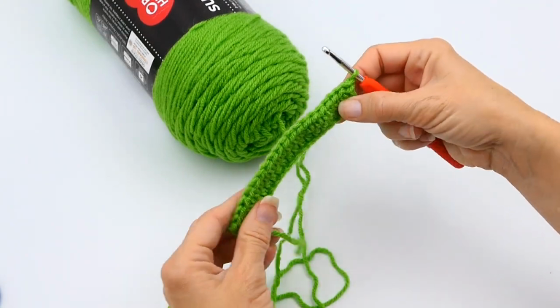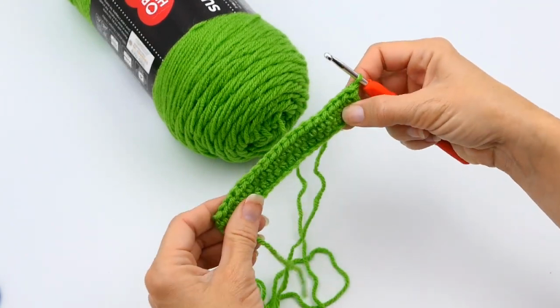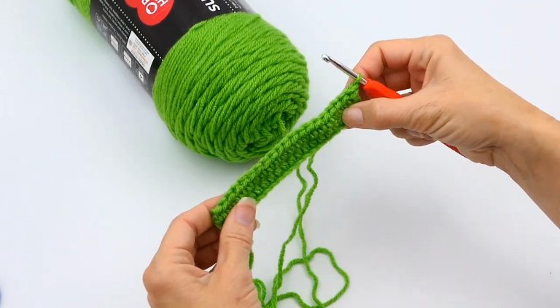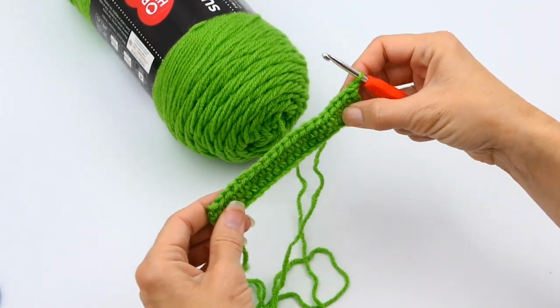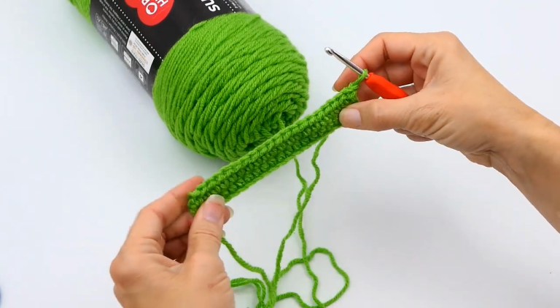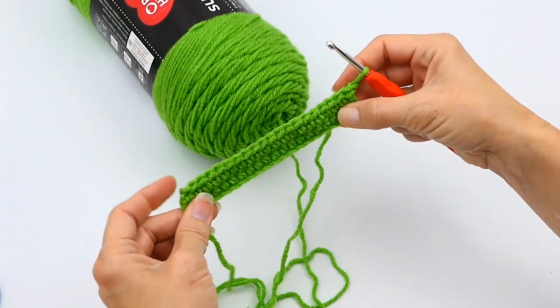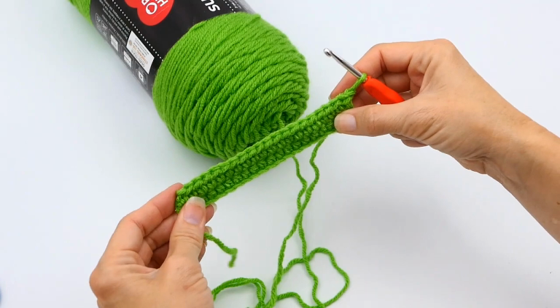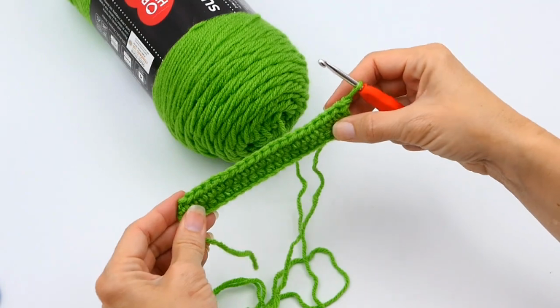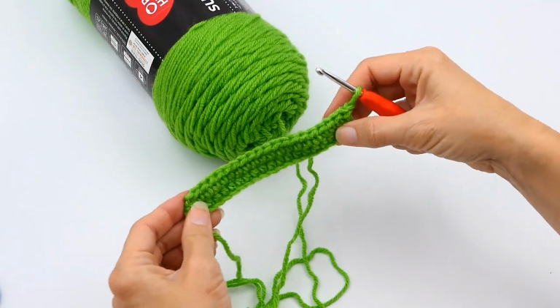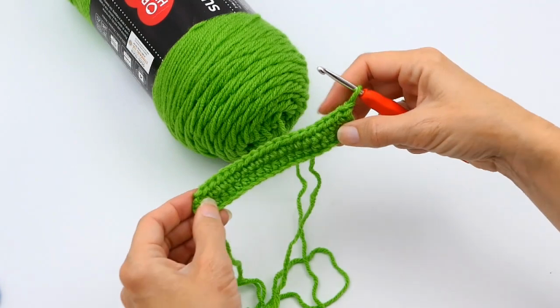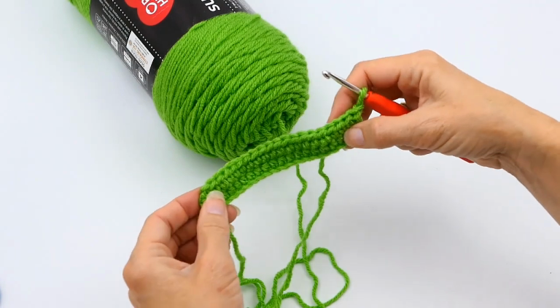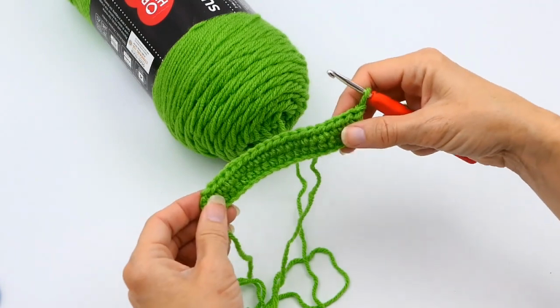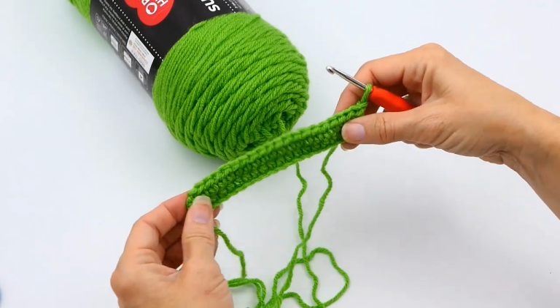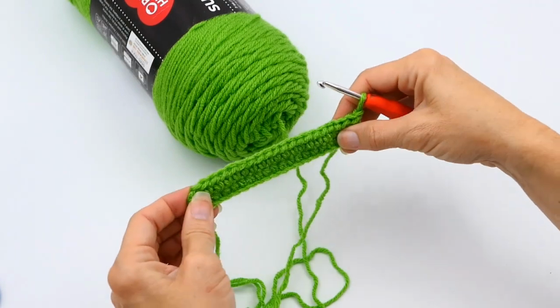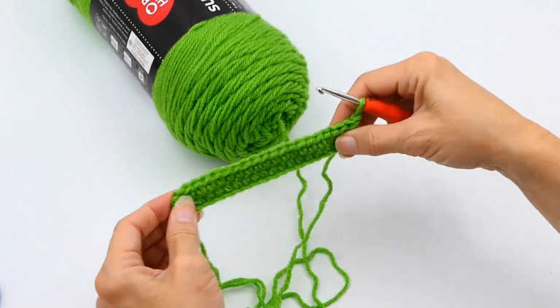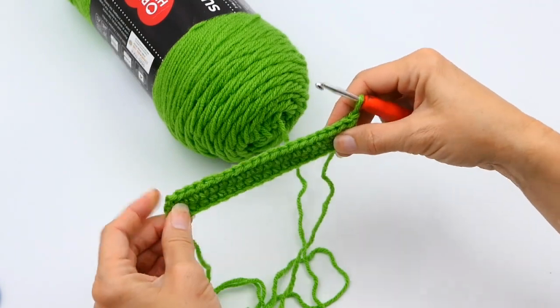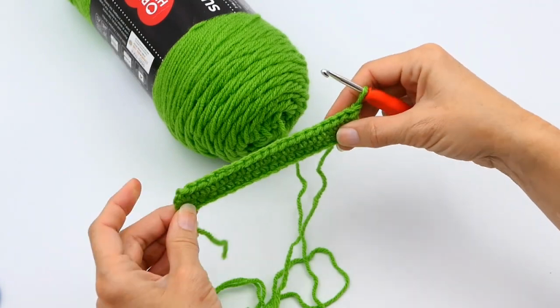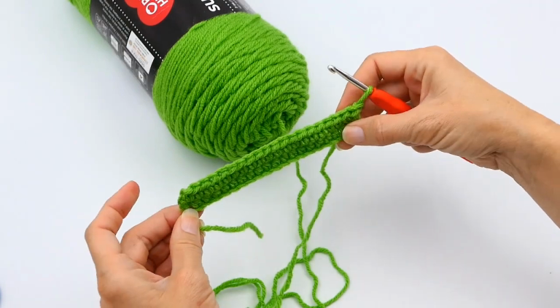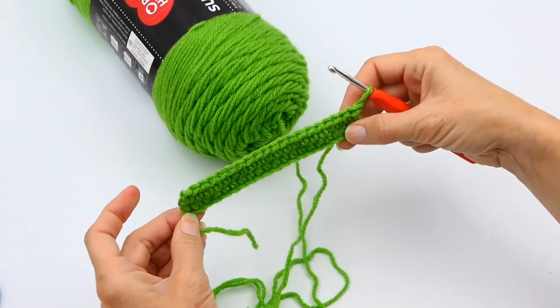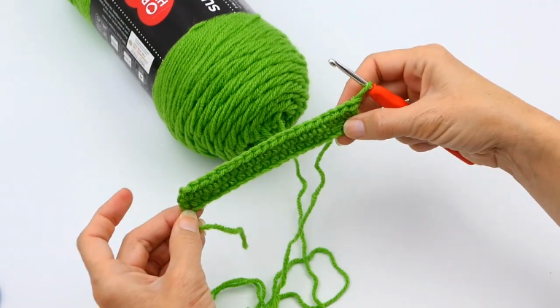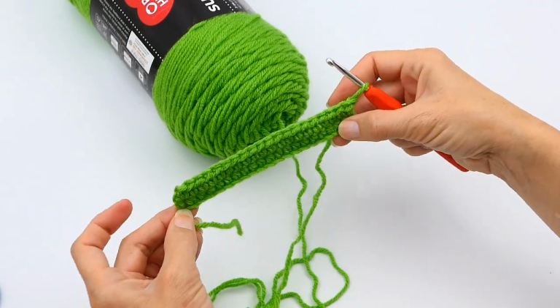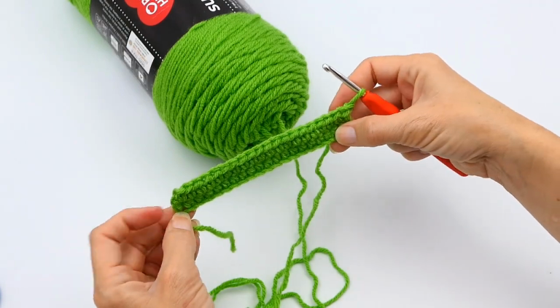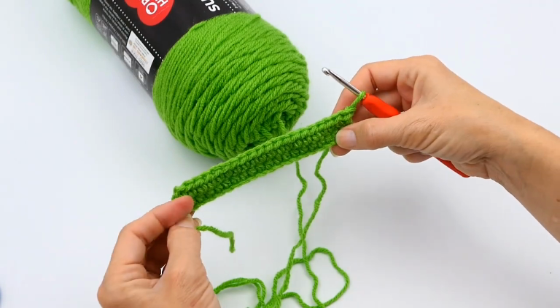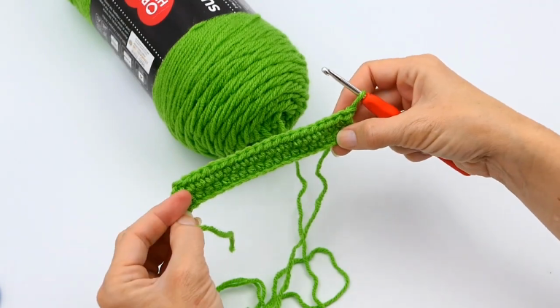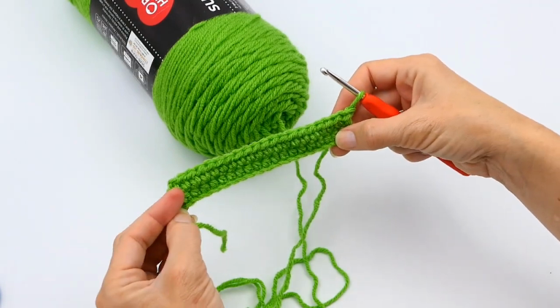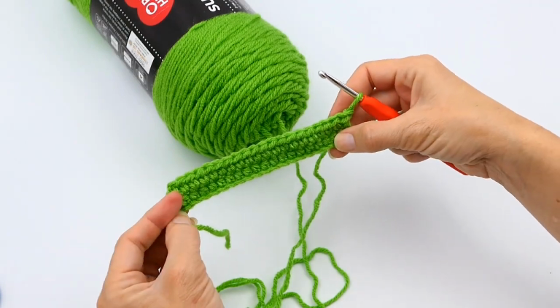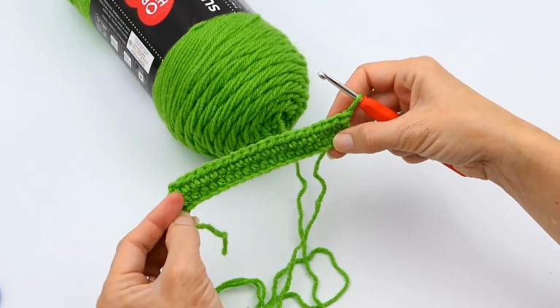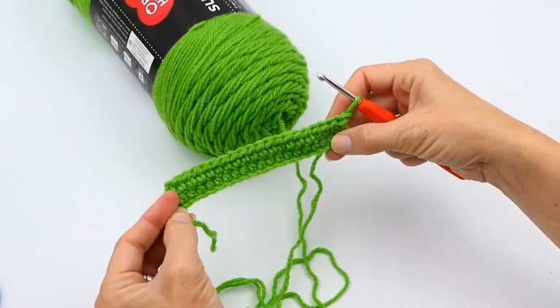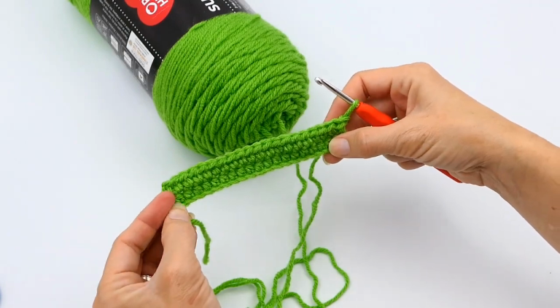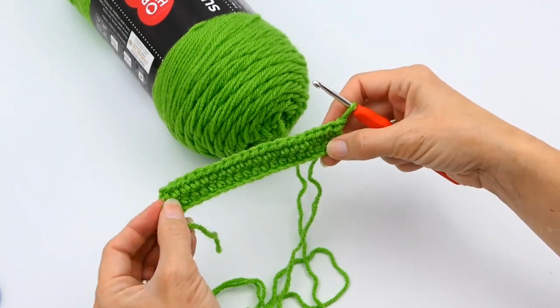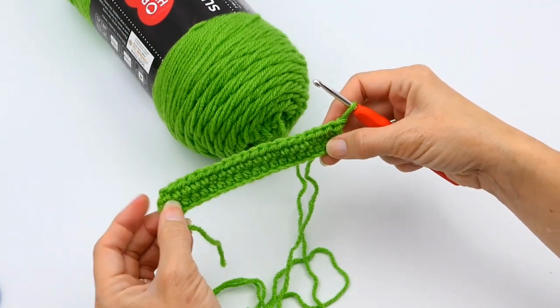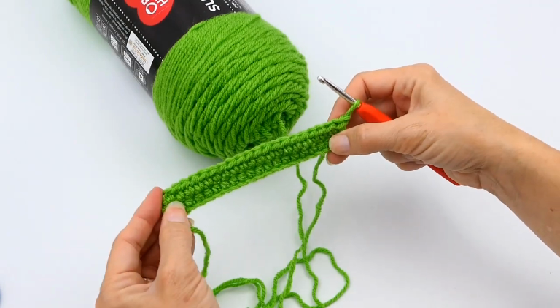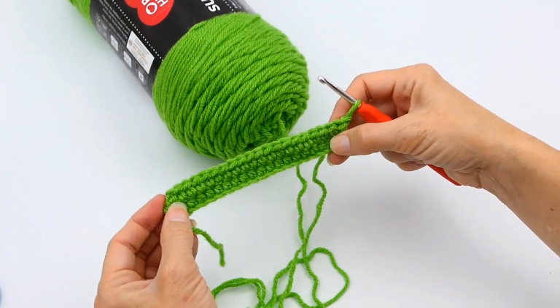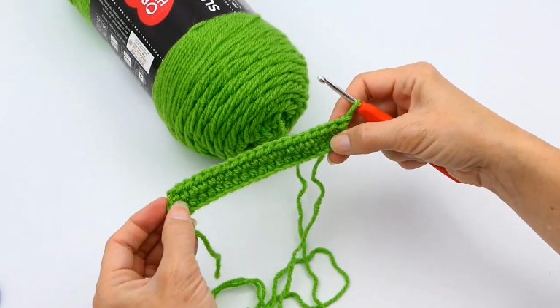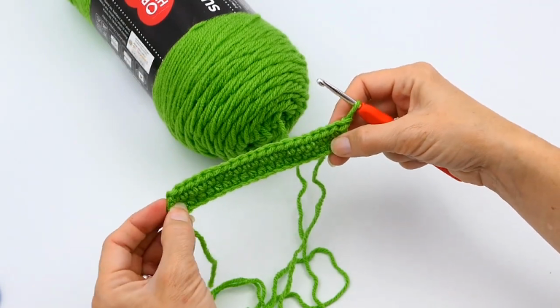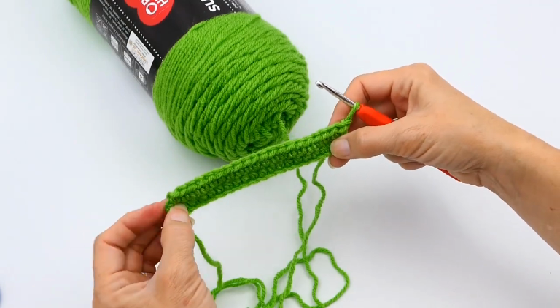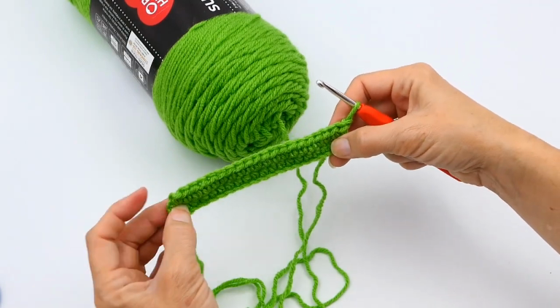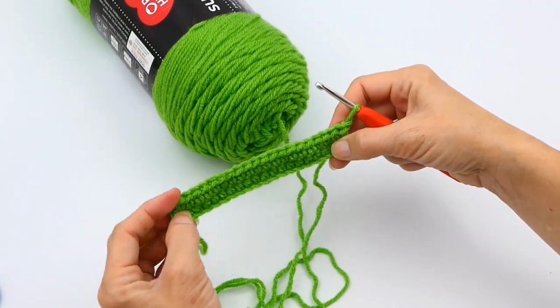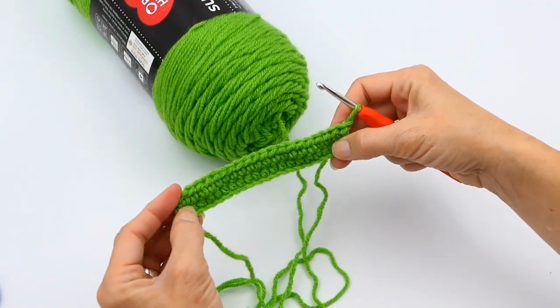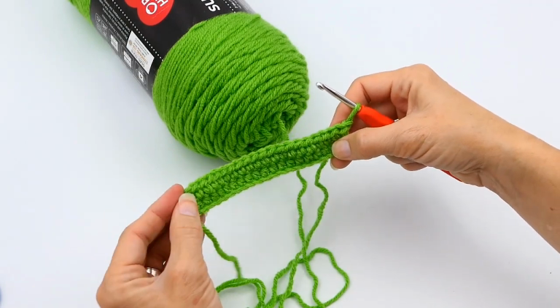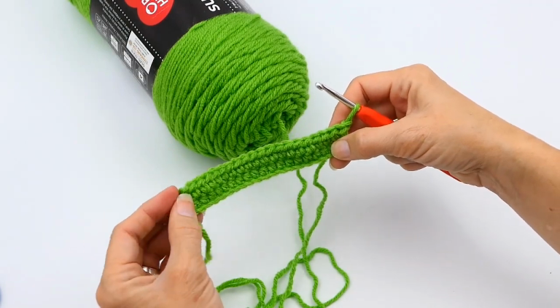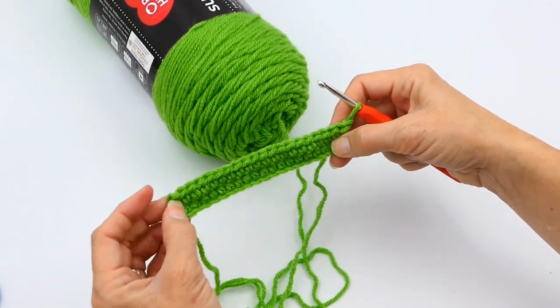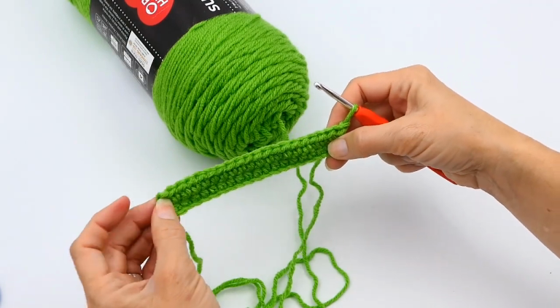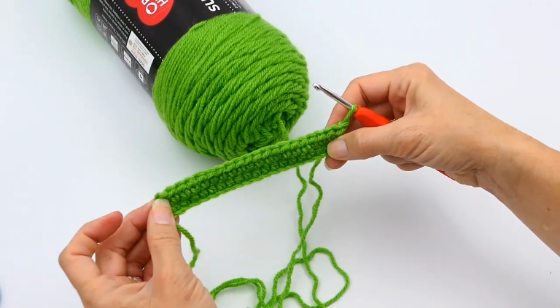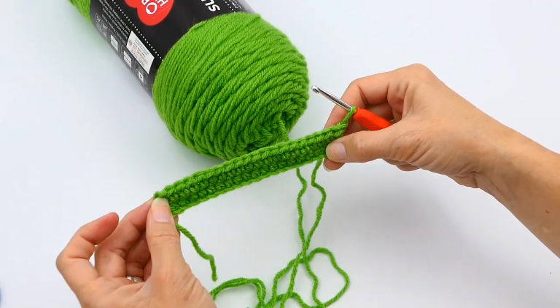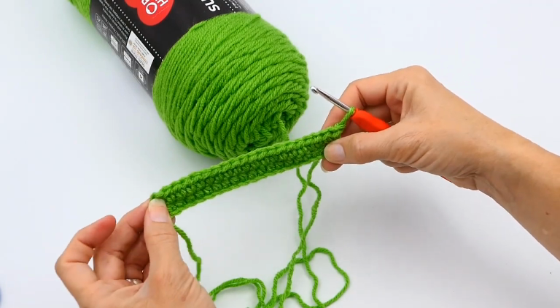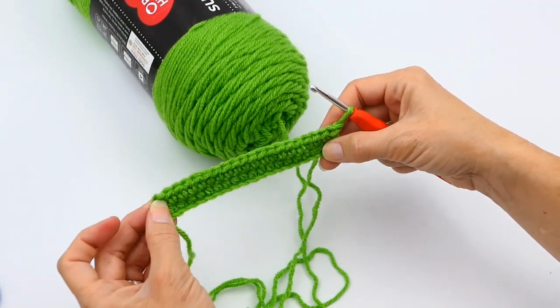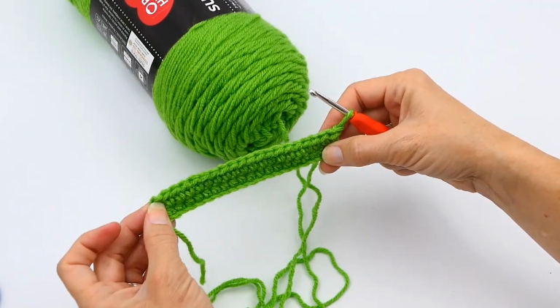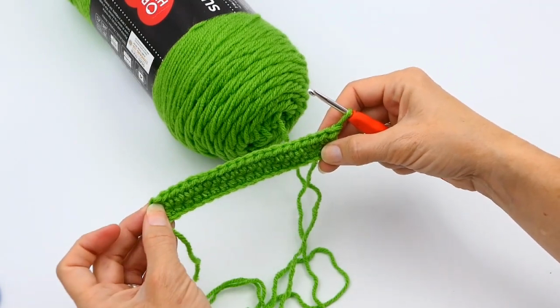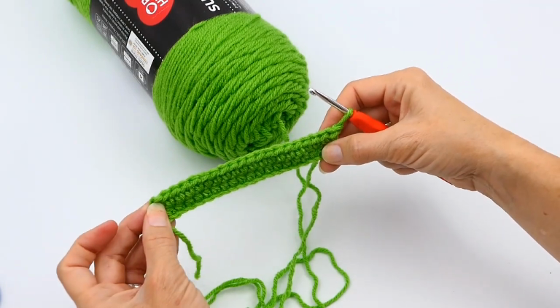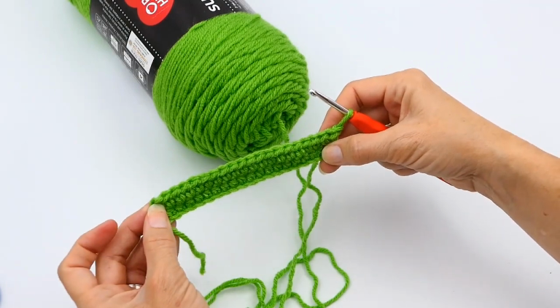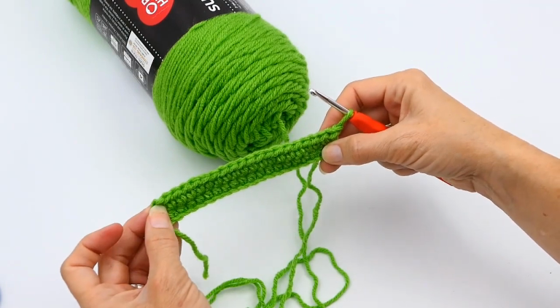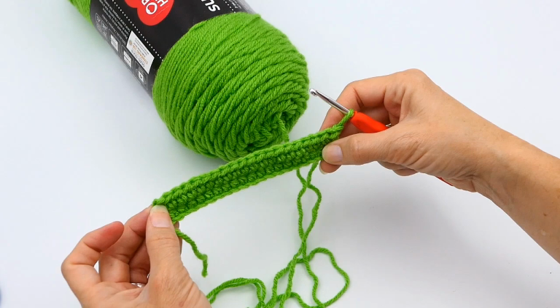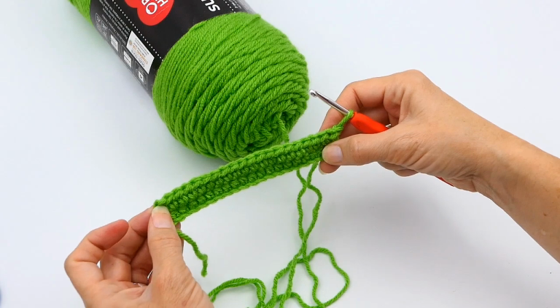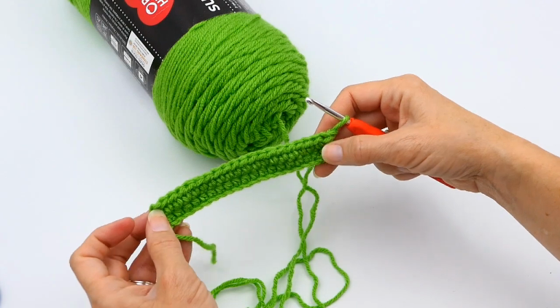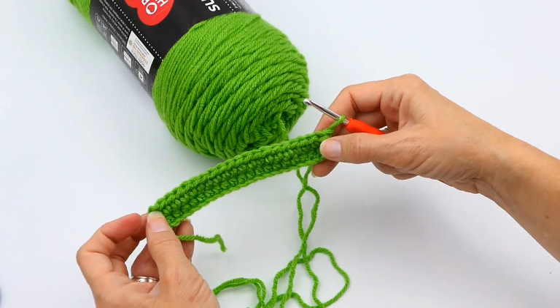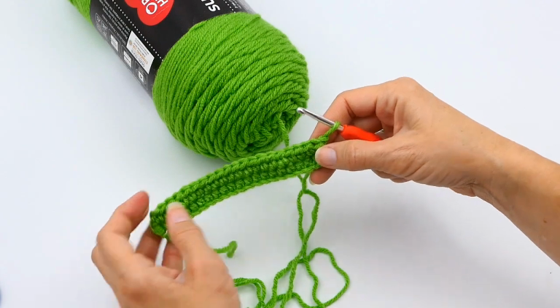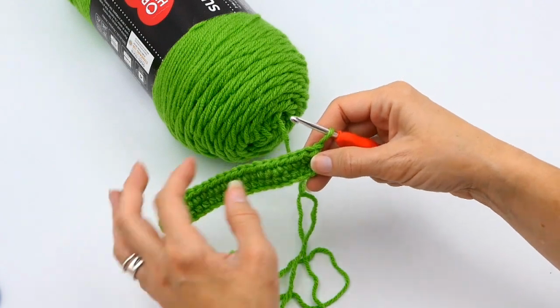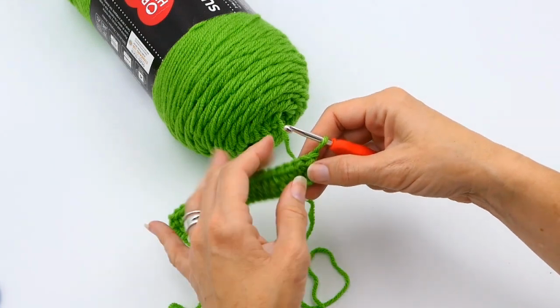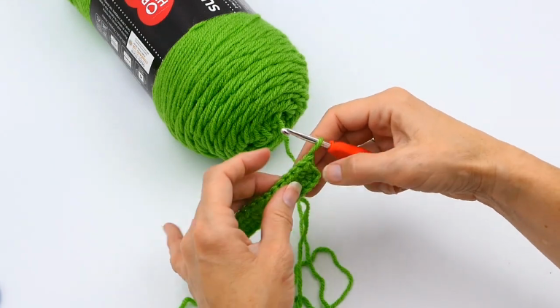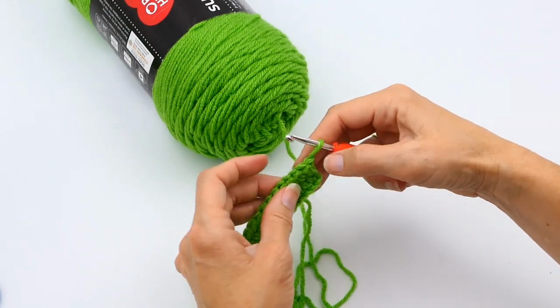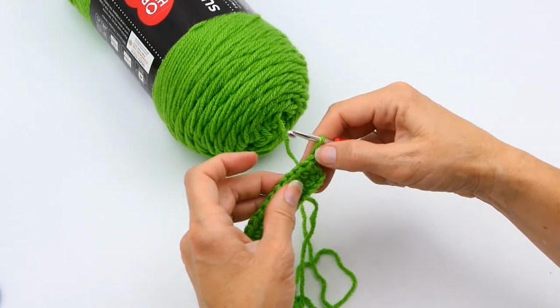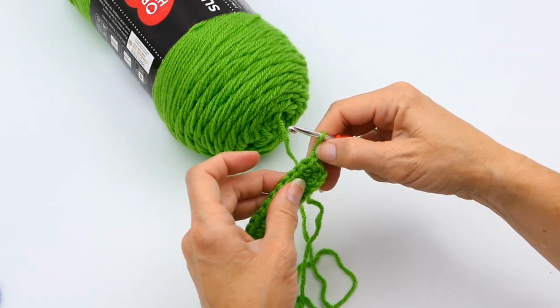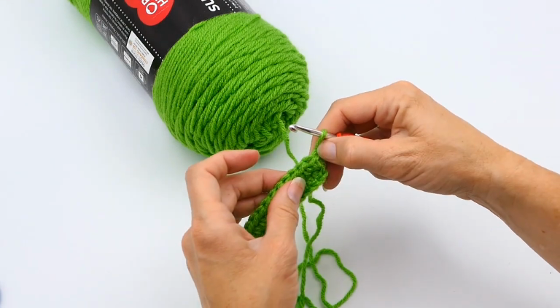When I want to start my next row, I will repeat the same process — chain one and then work all the way across. And that right there is how you do your half double crochet.